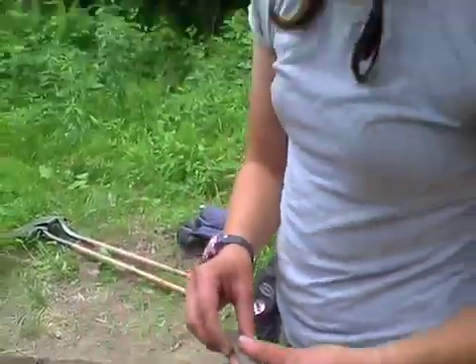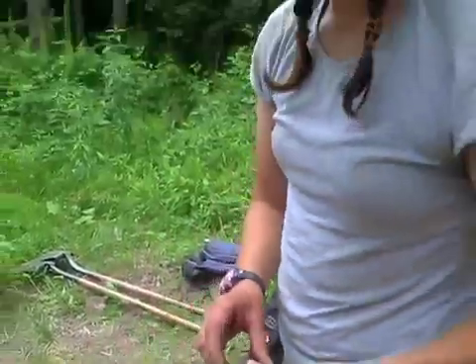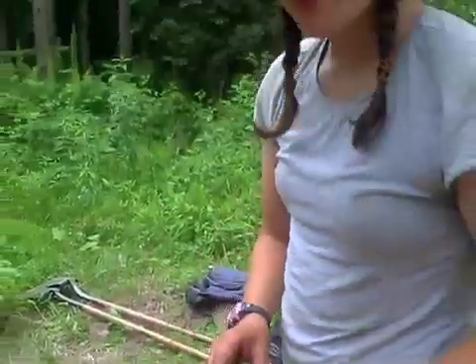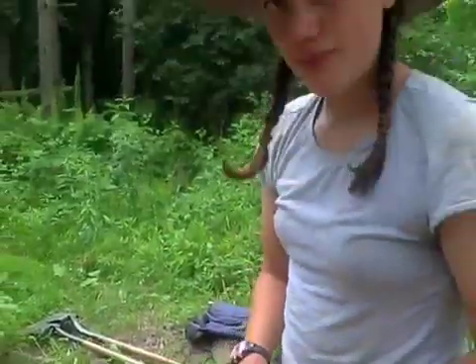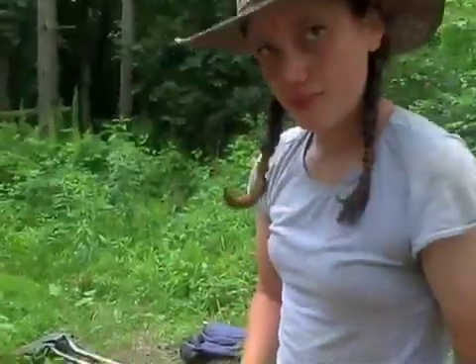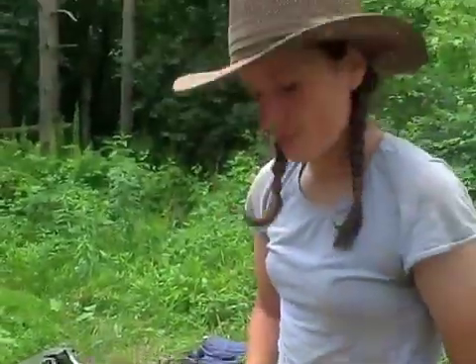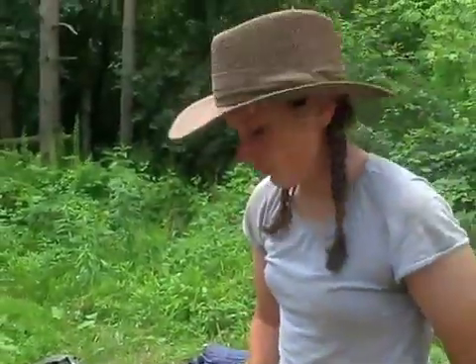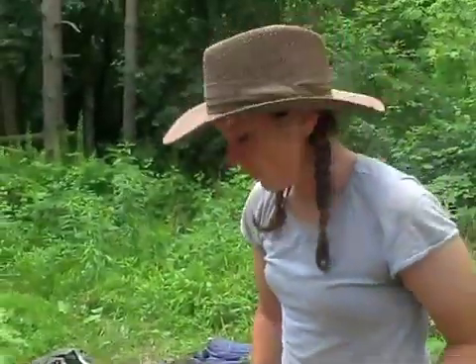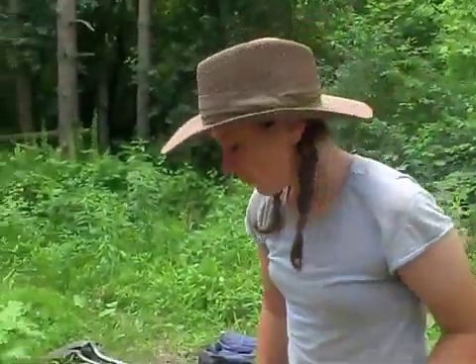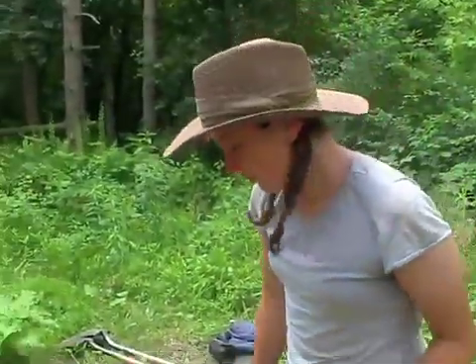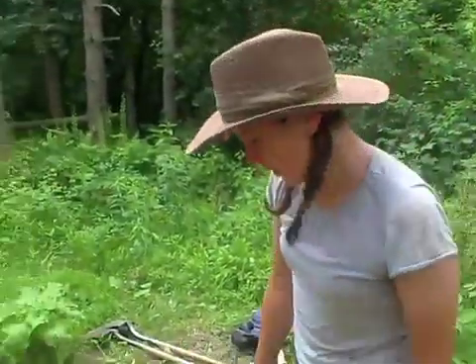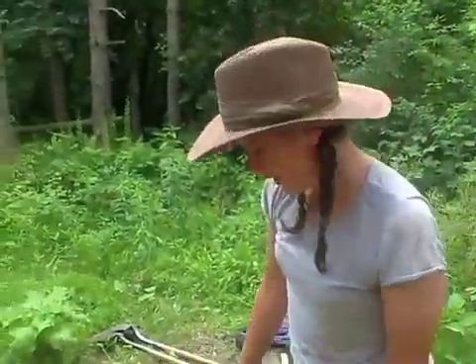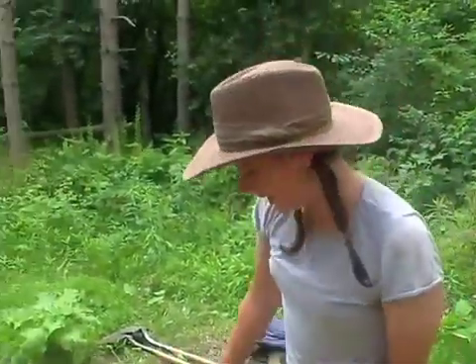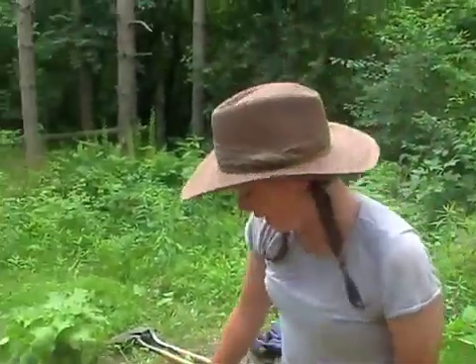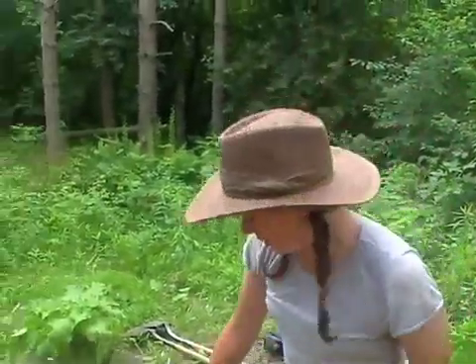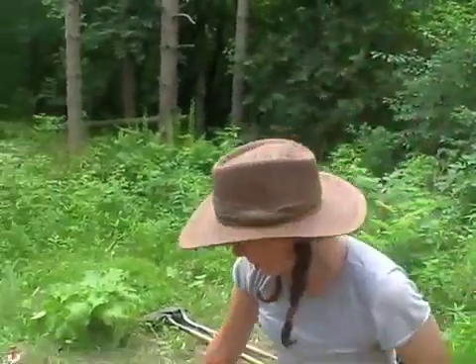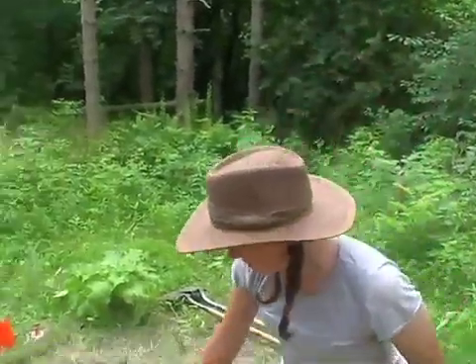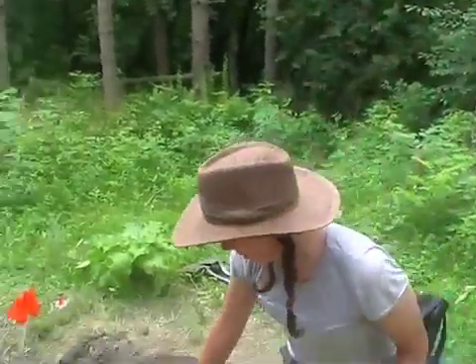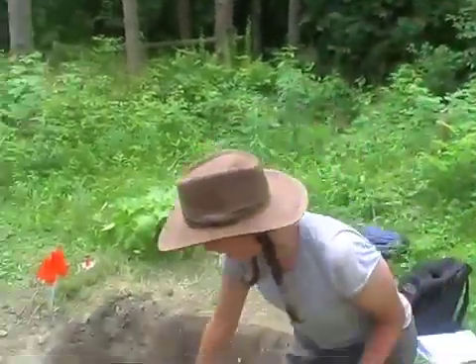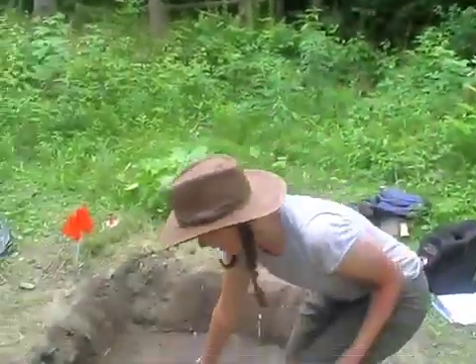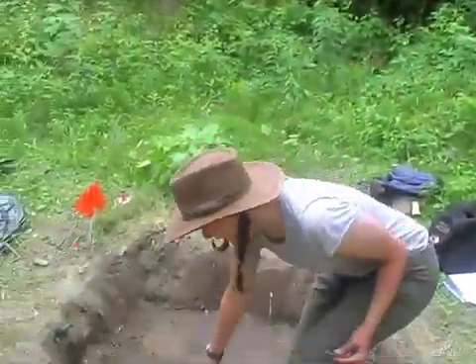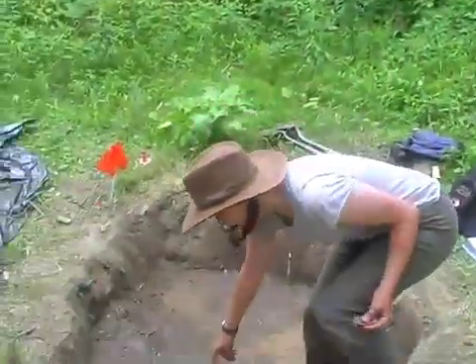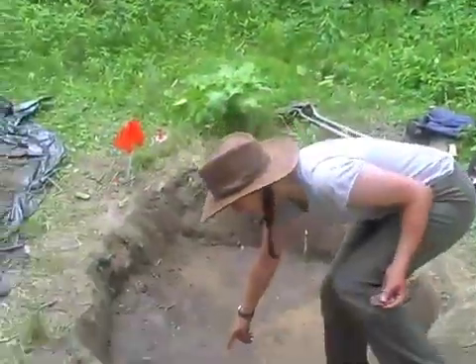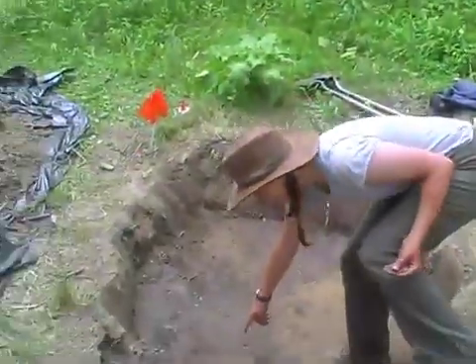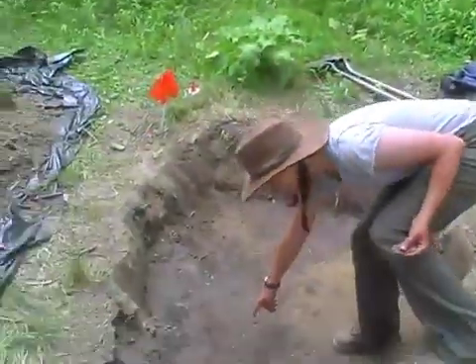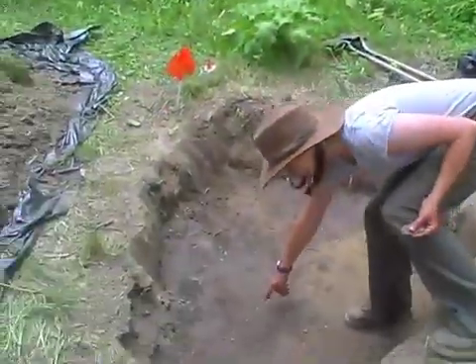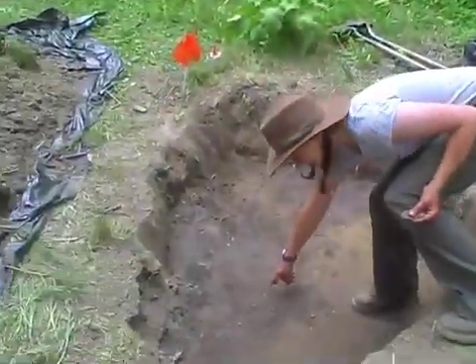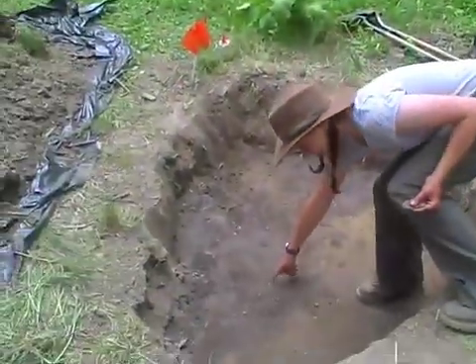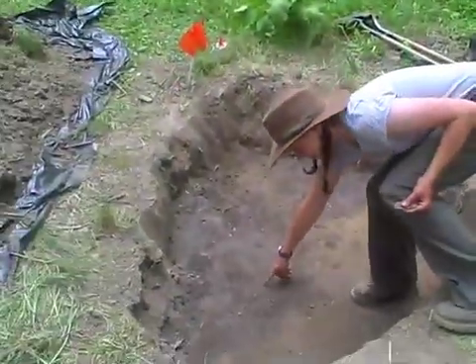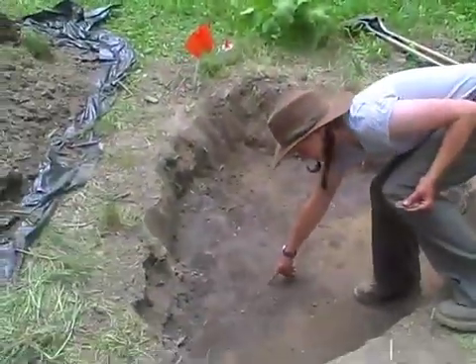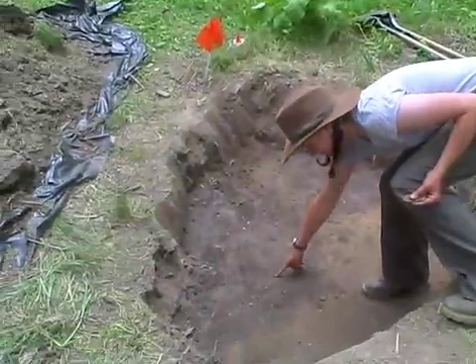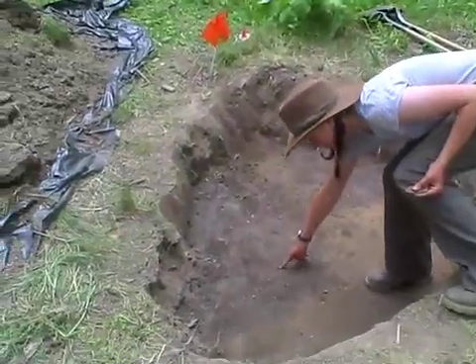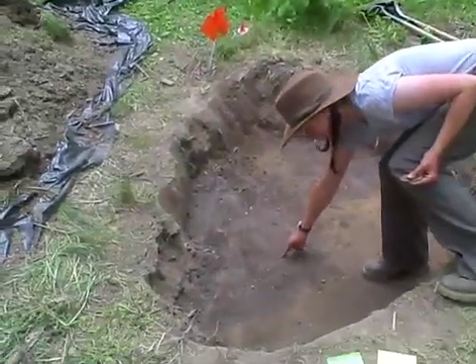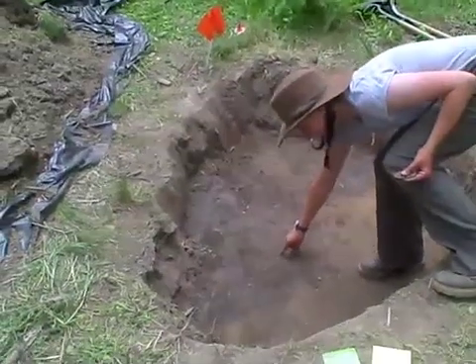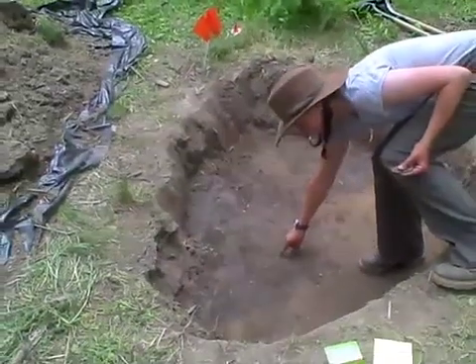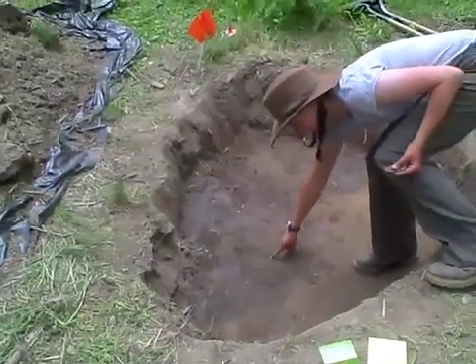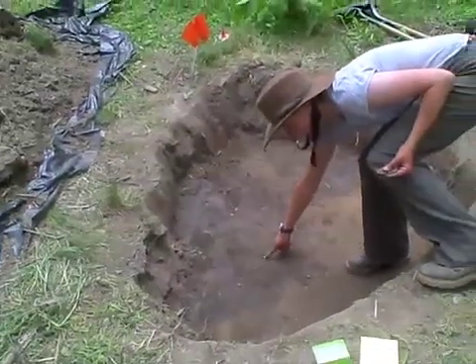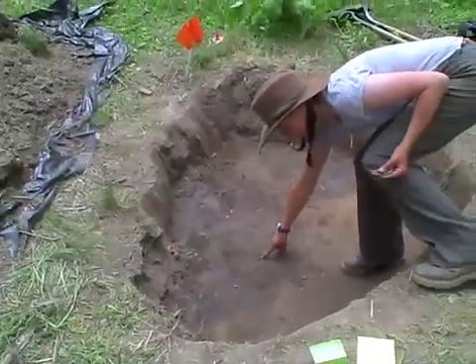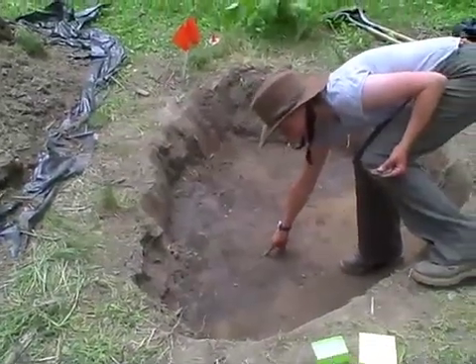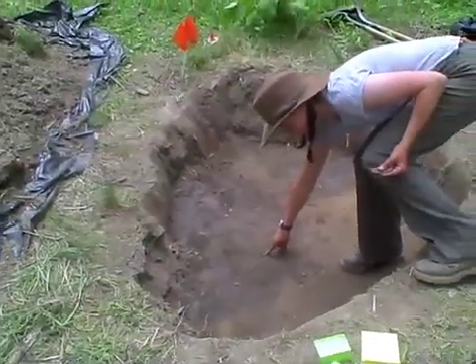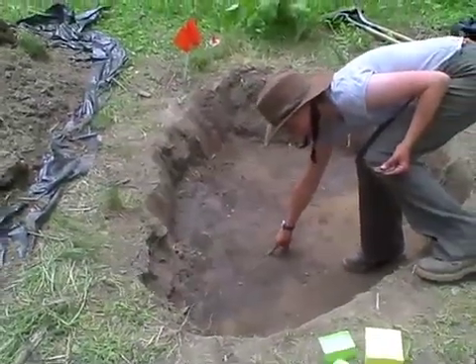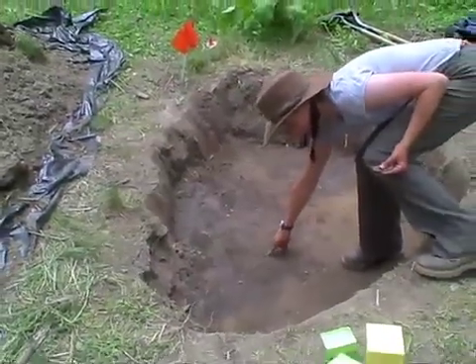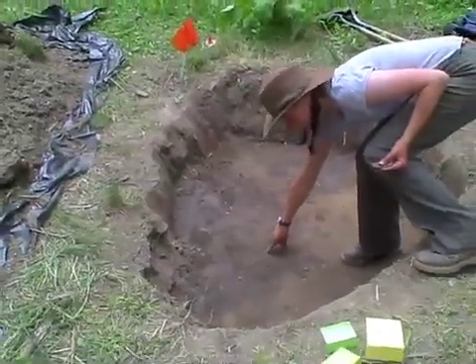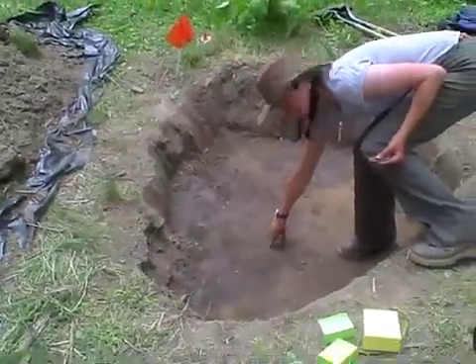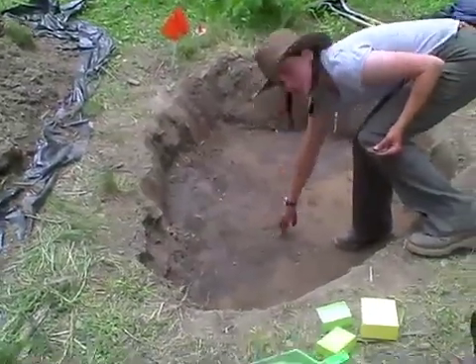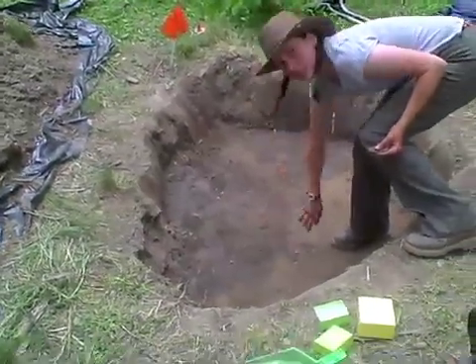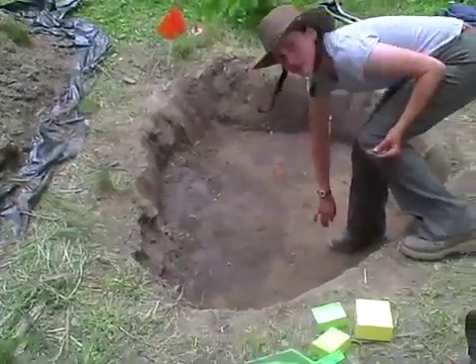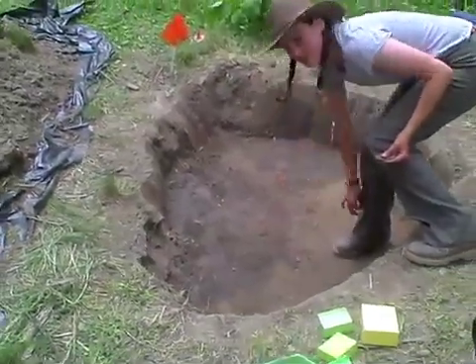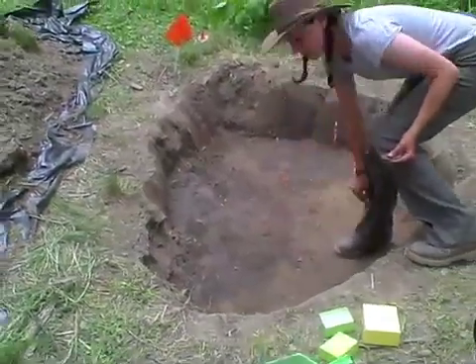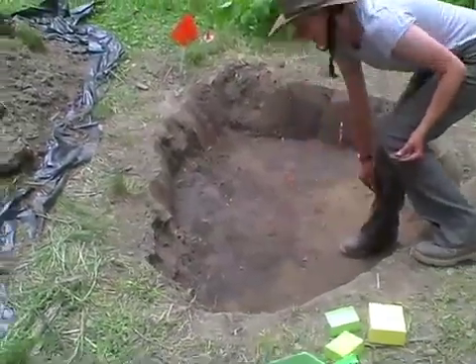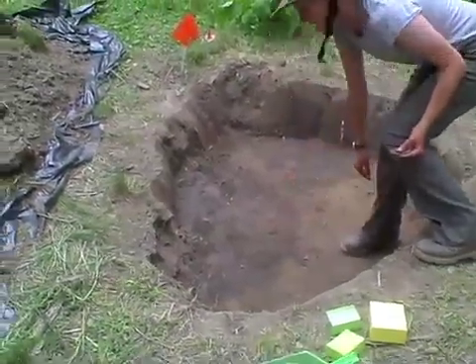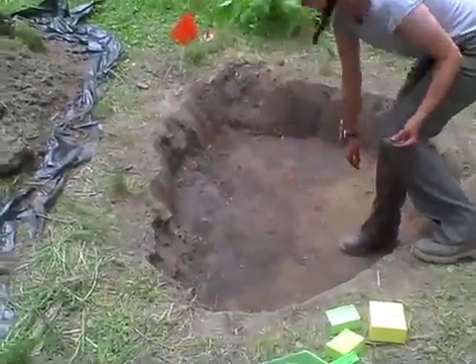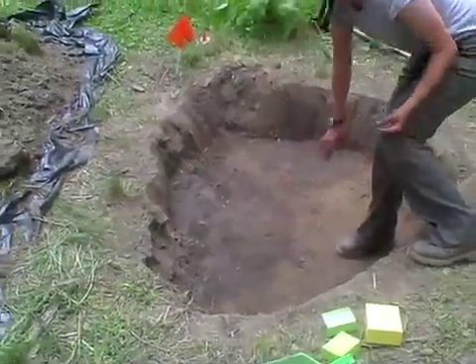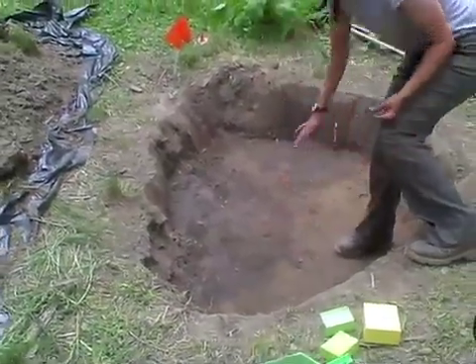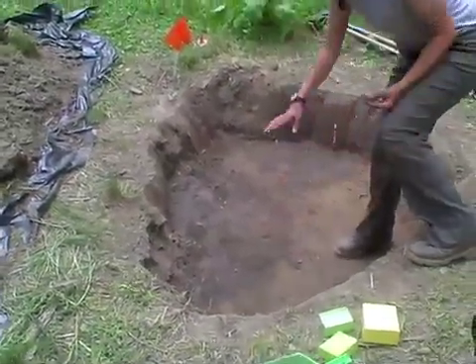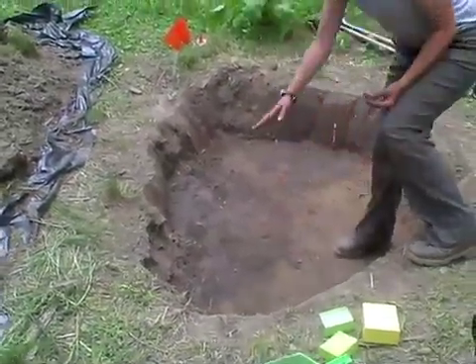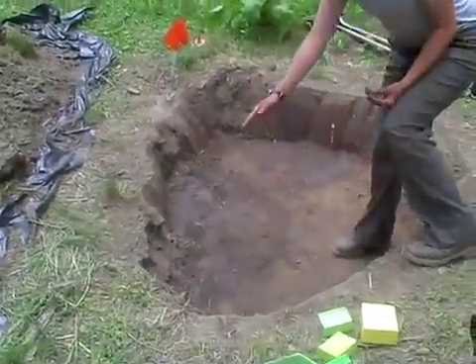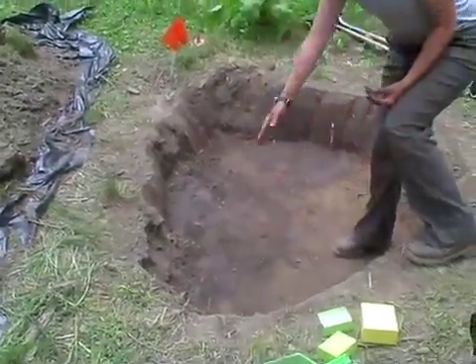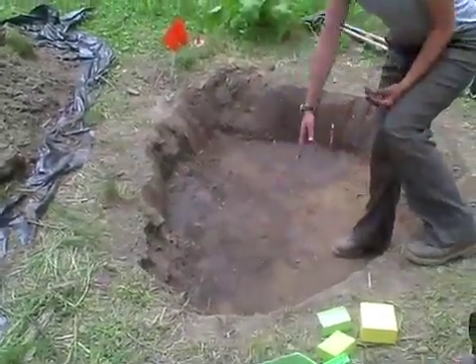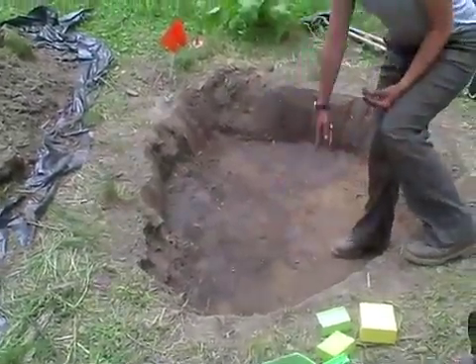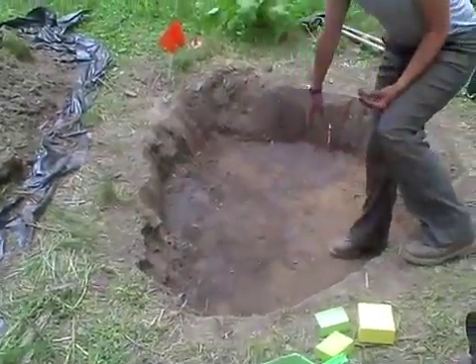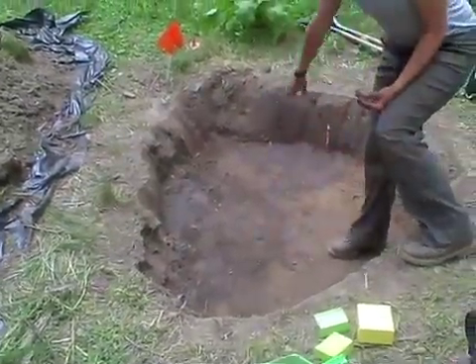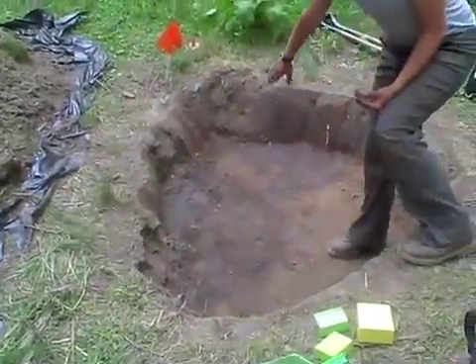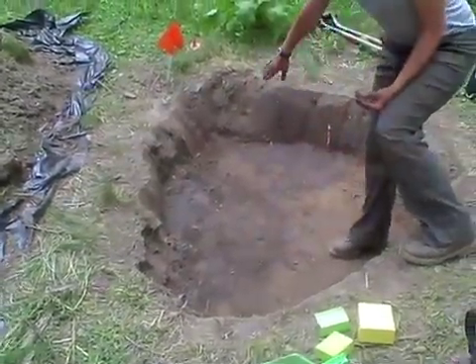Where did you find them in the pit? Here, in the dark area? Yeah, that's part of the feature.